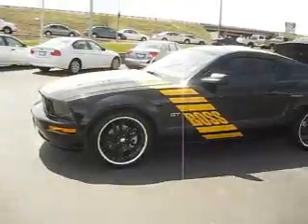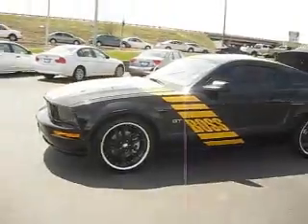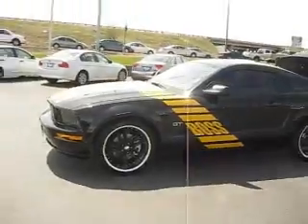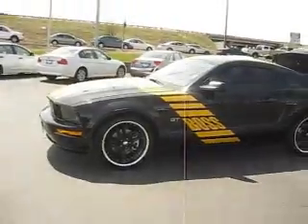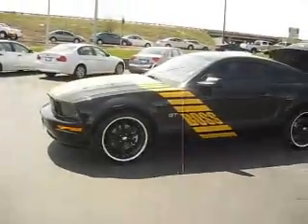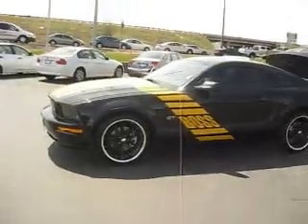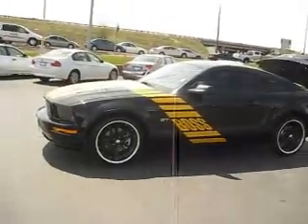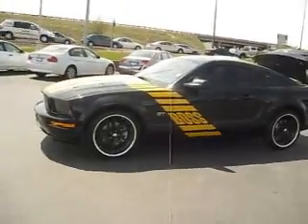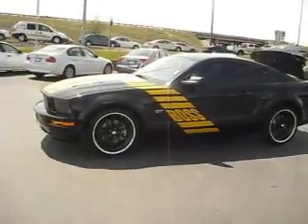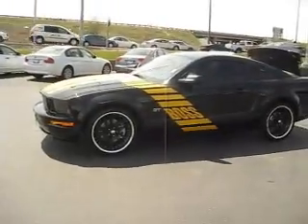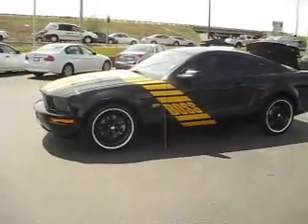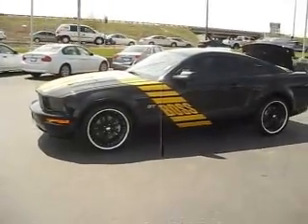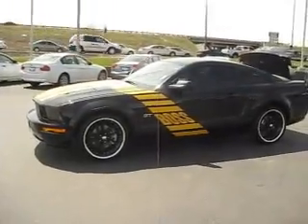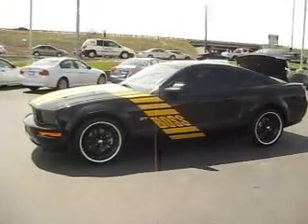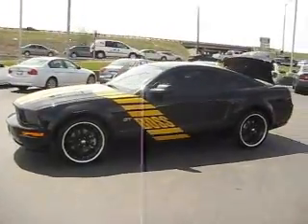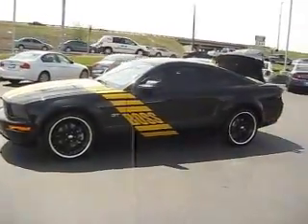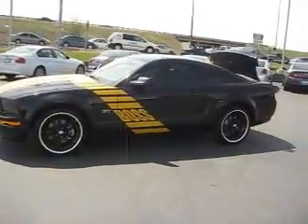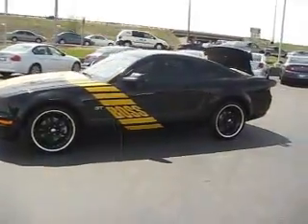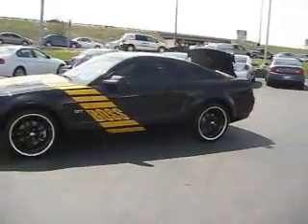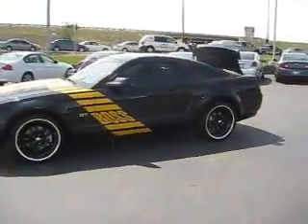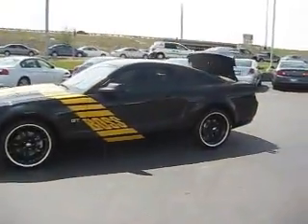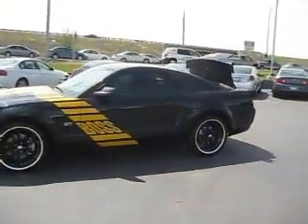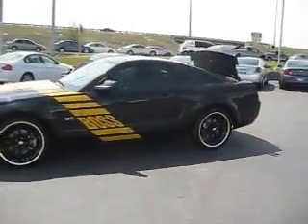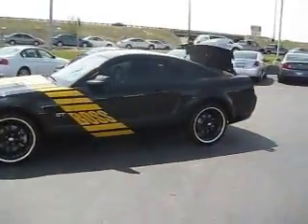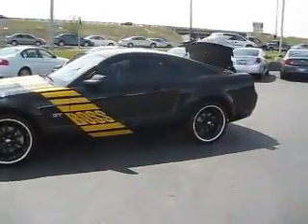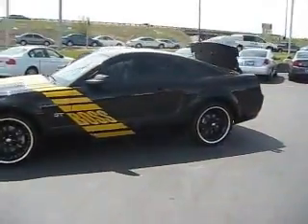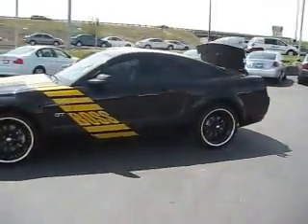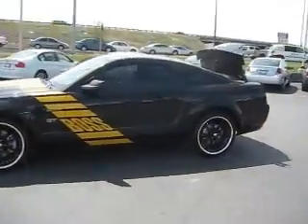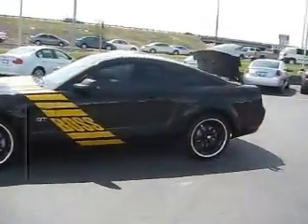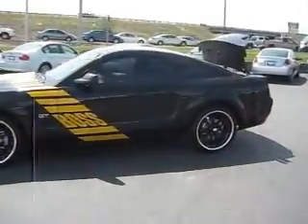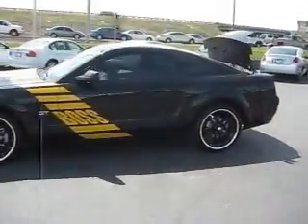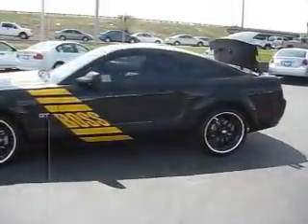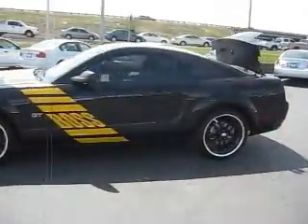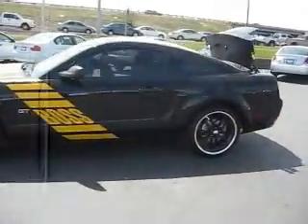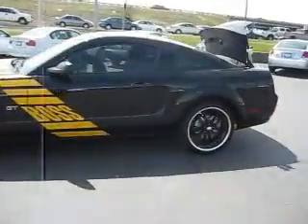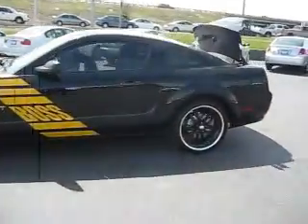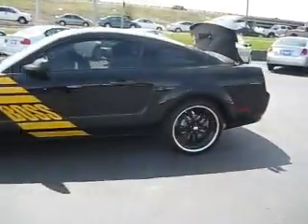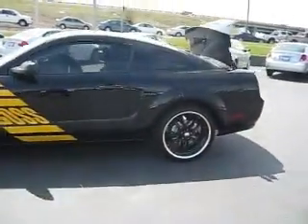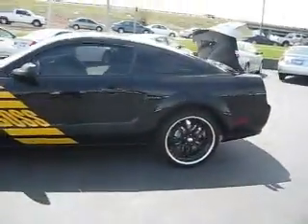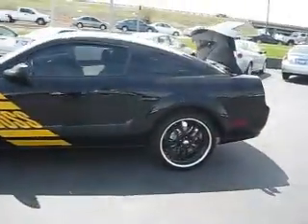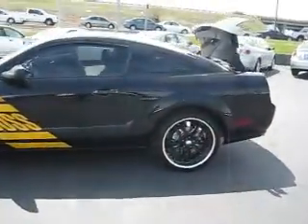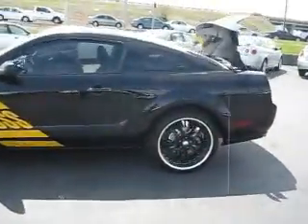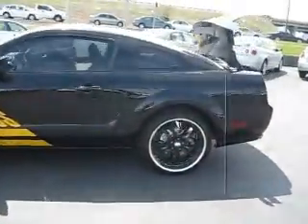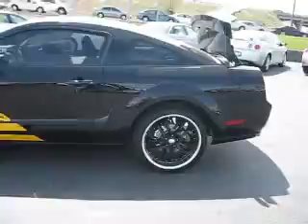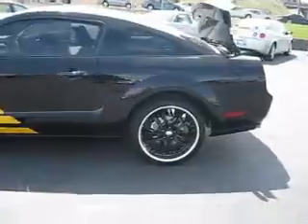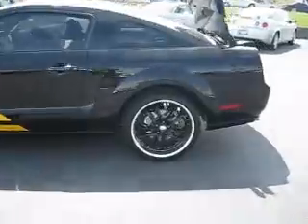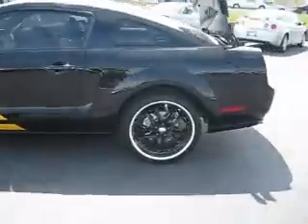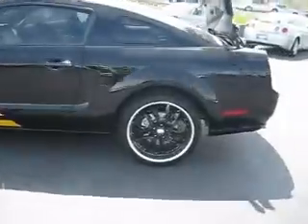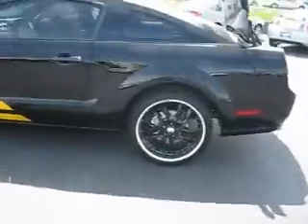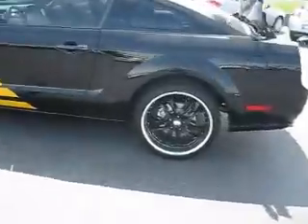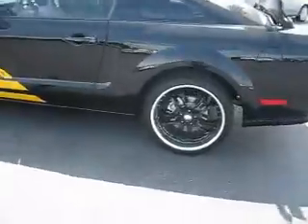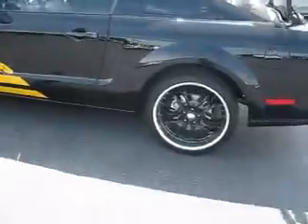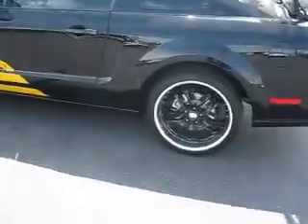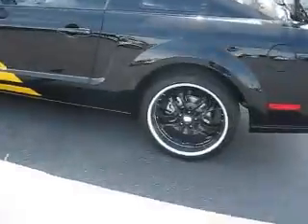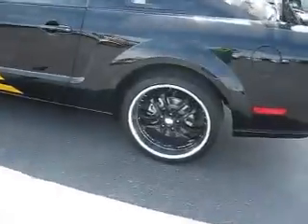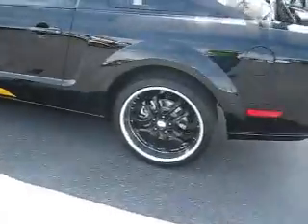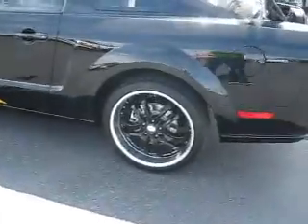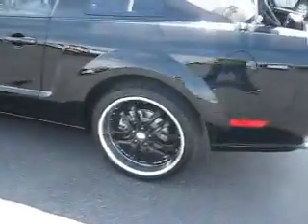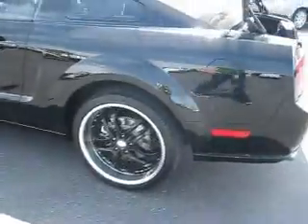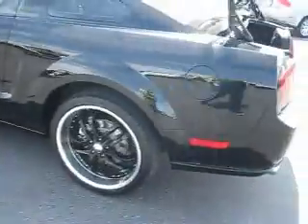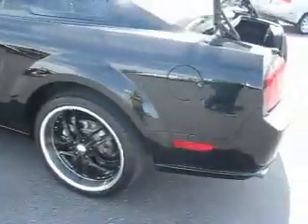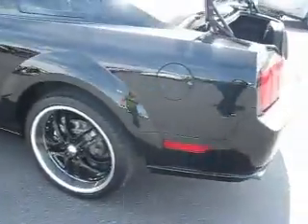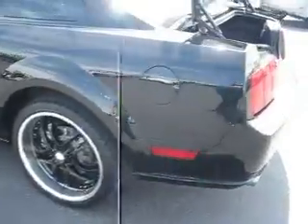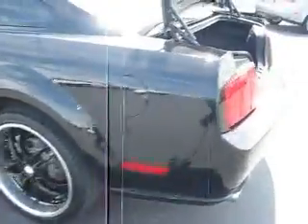It's got custom graphics, dark black paint, tinted windows, and 22-inch rims.